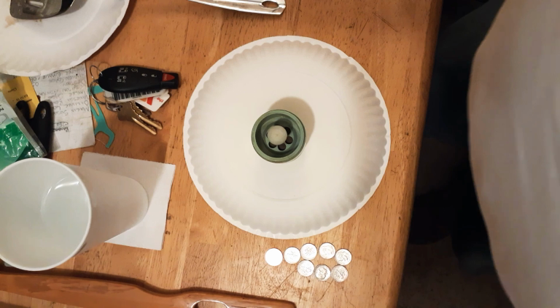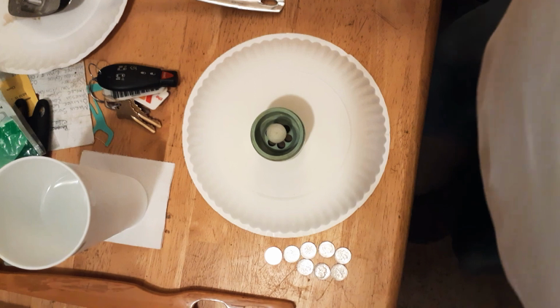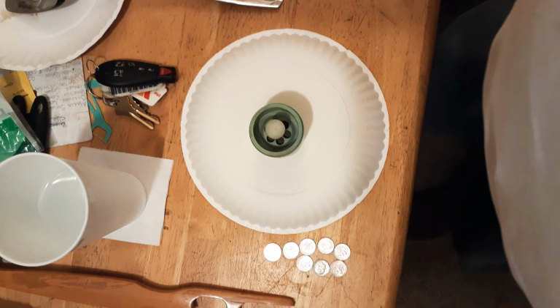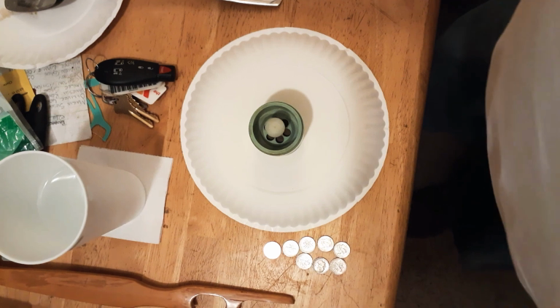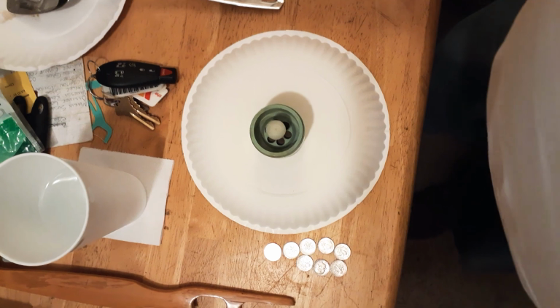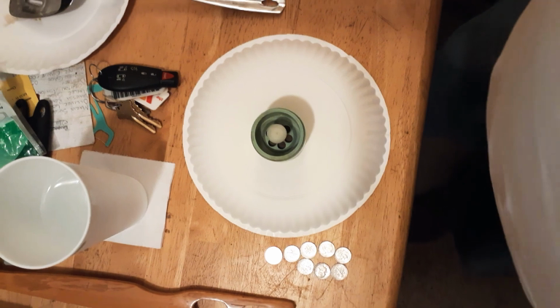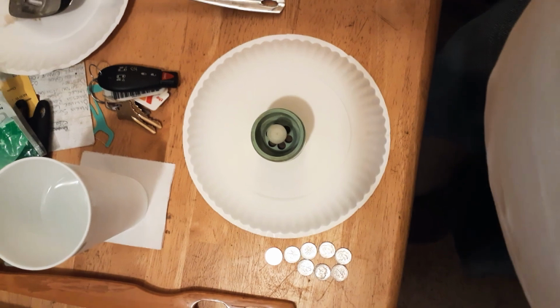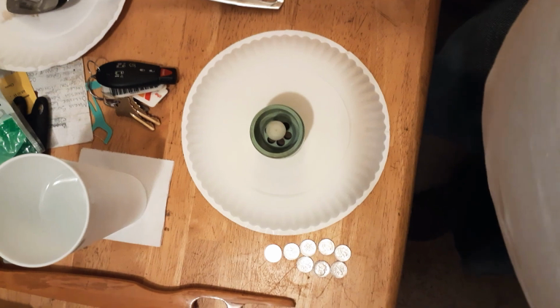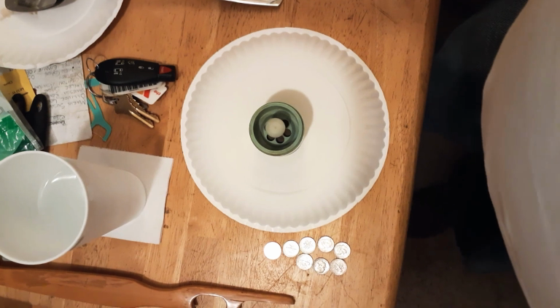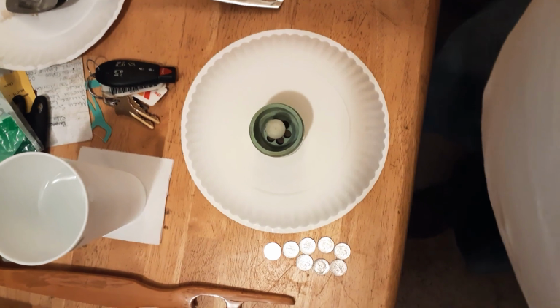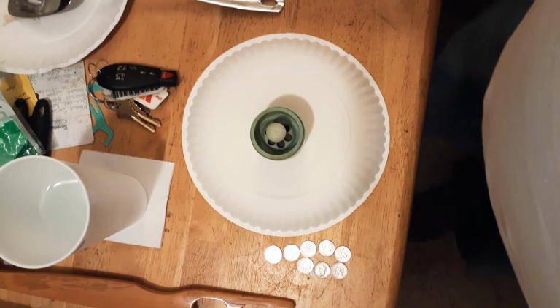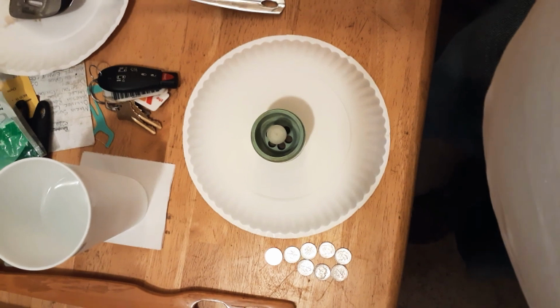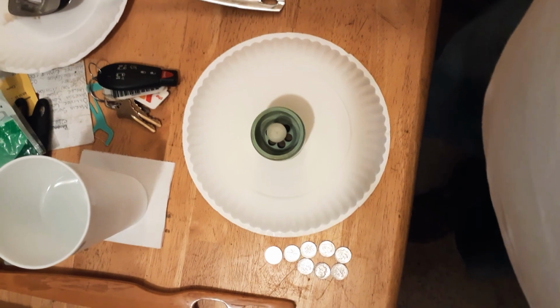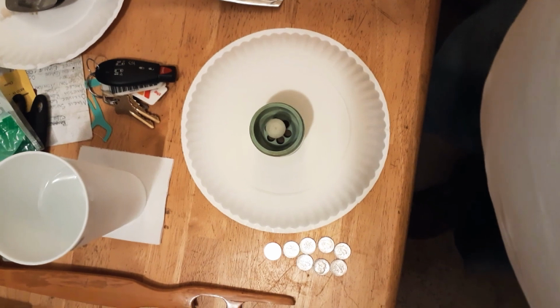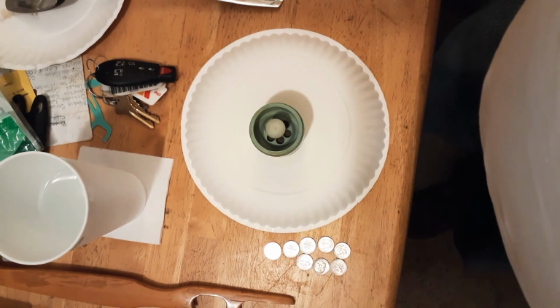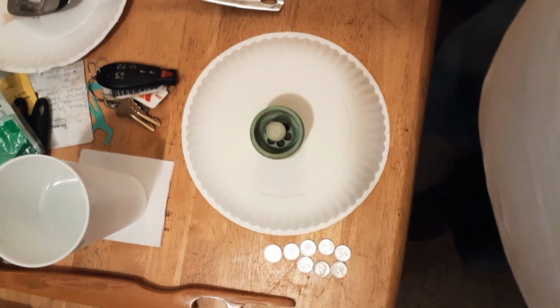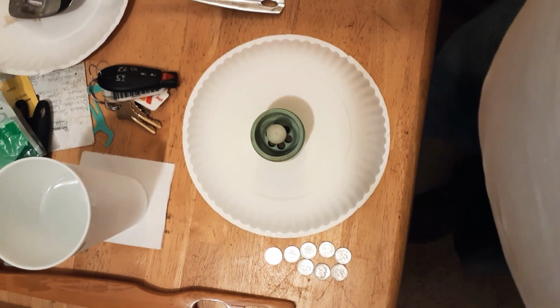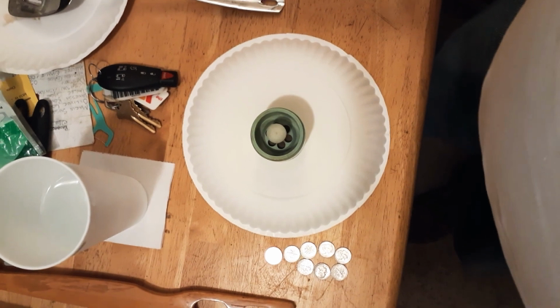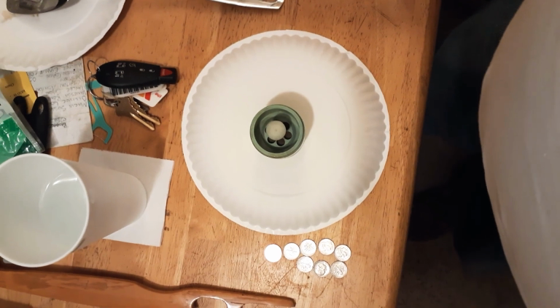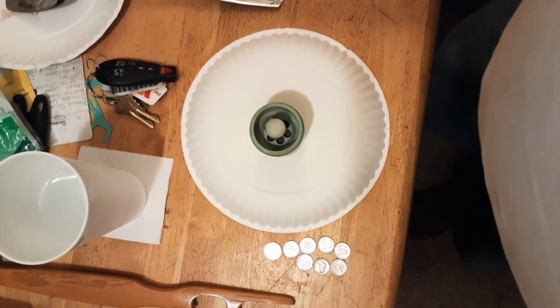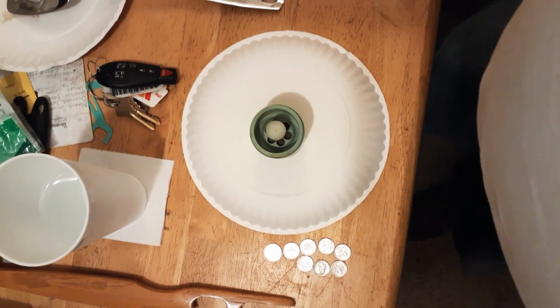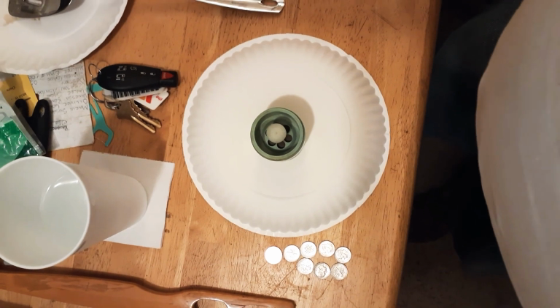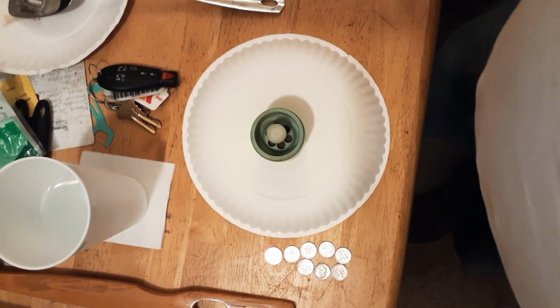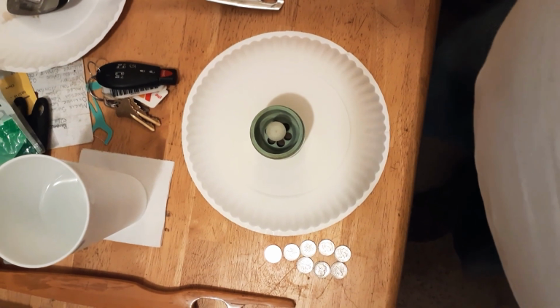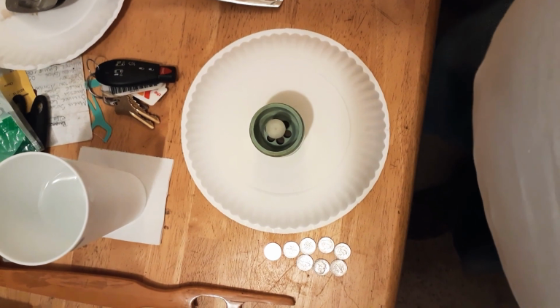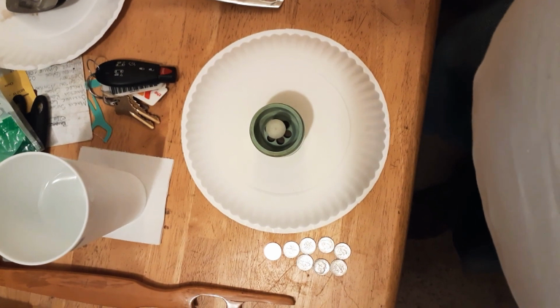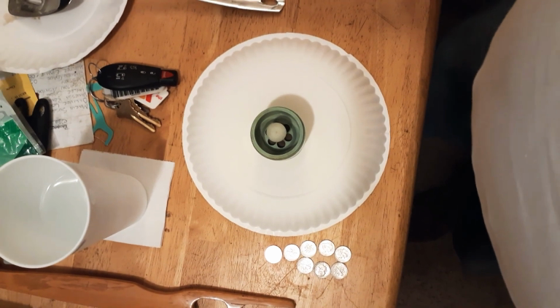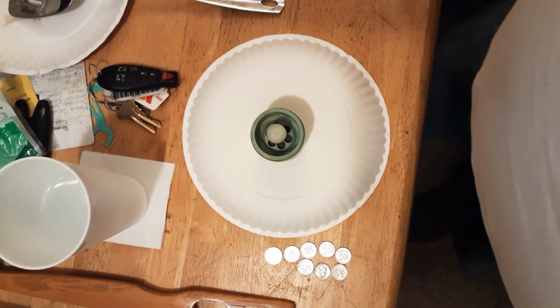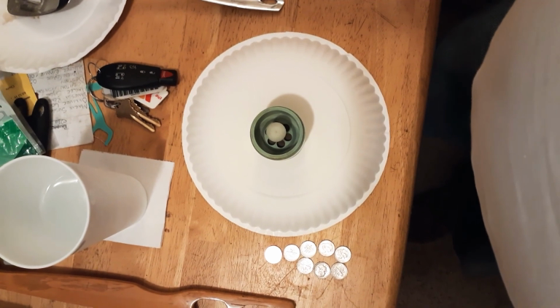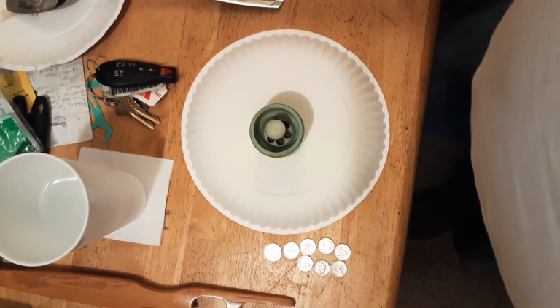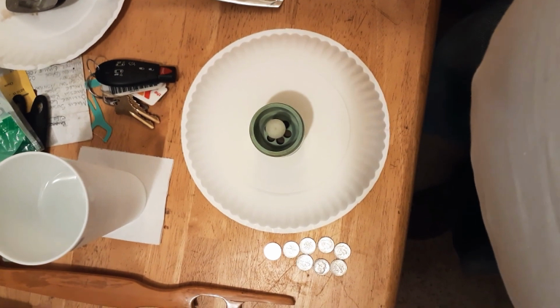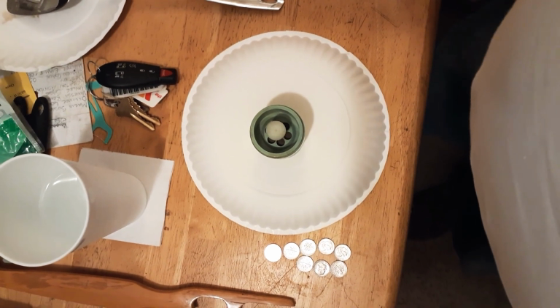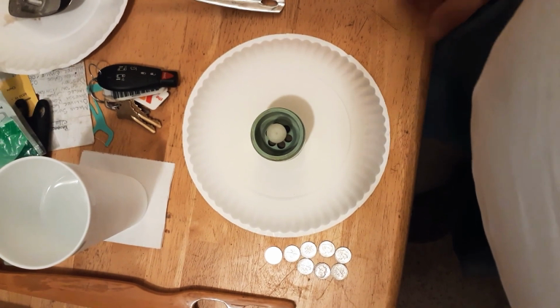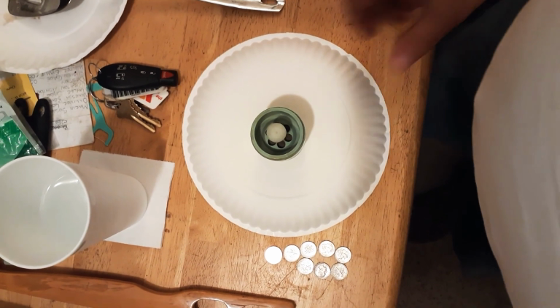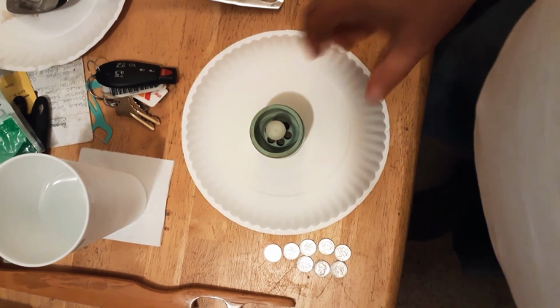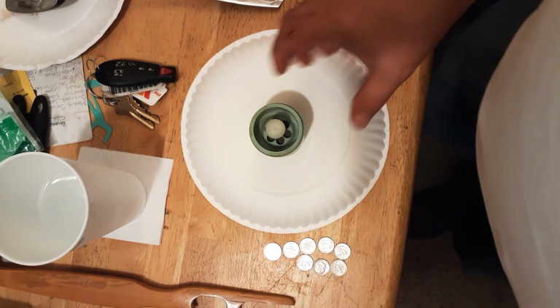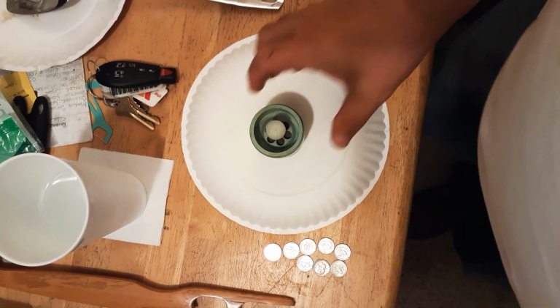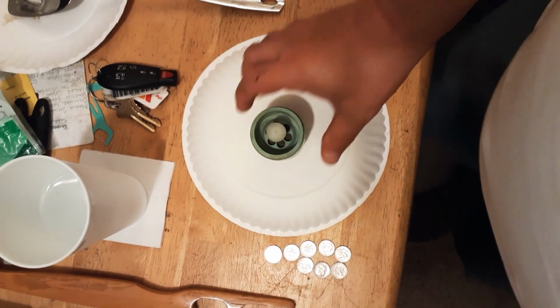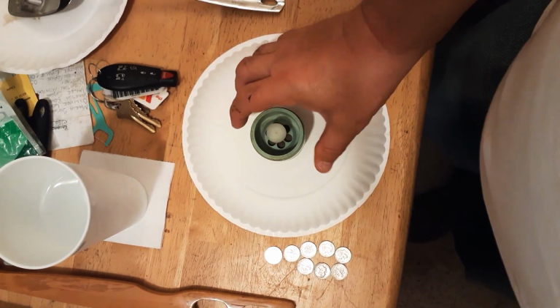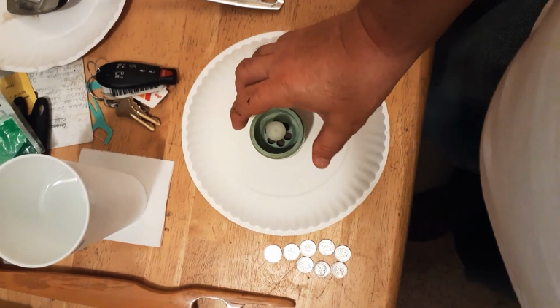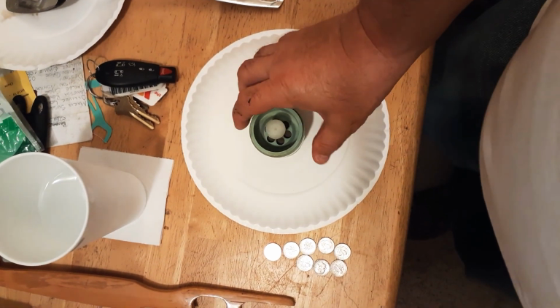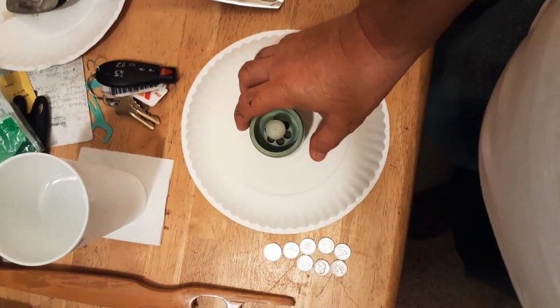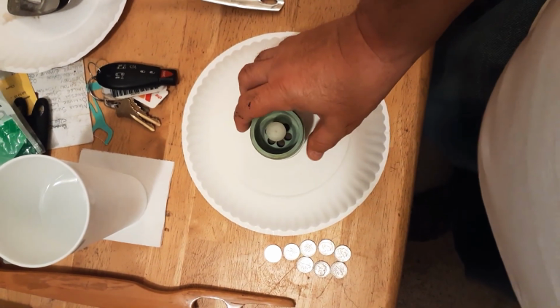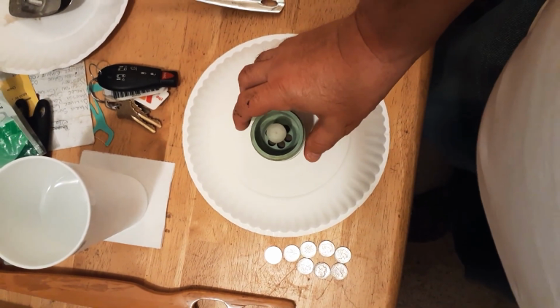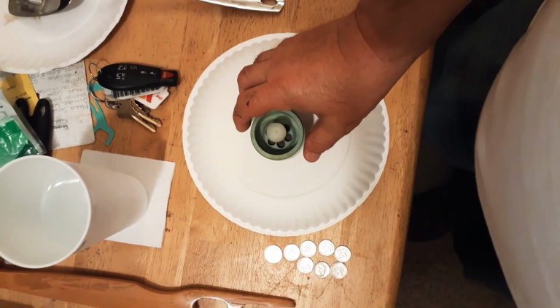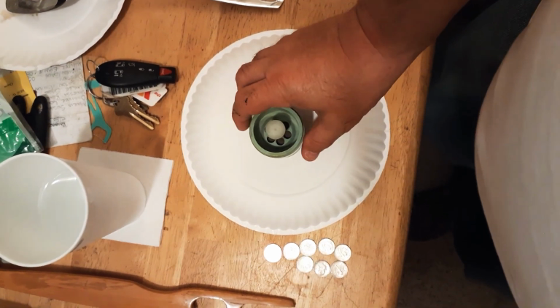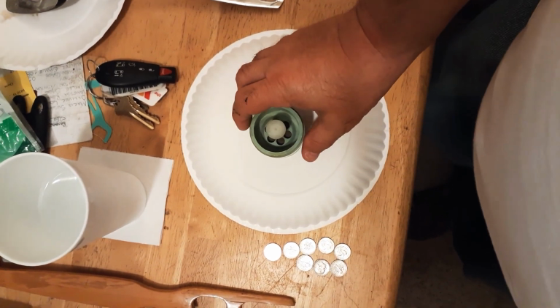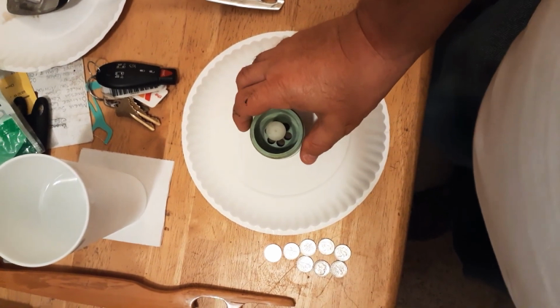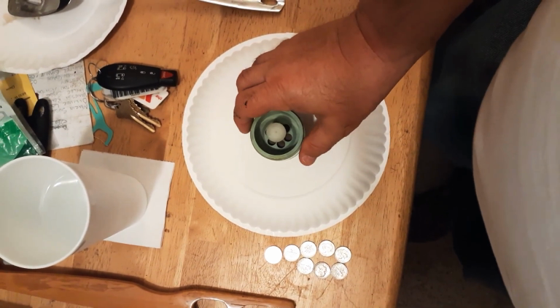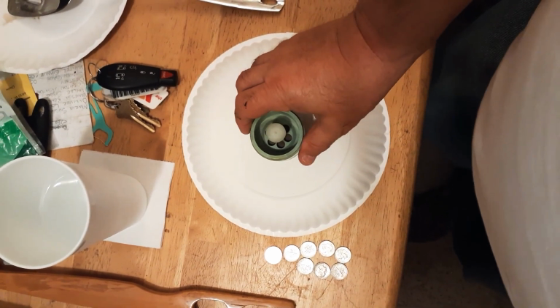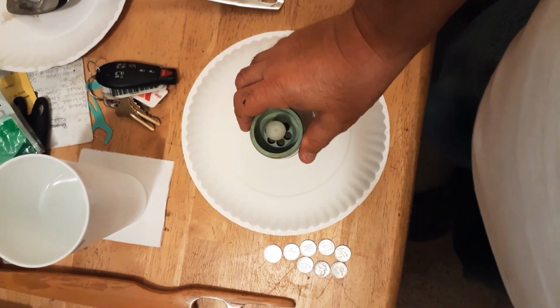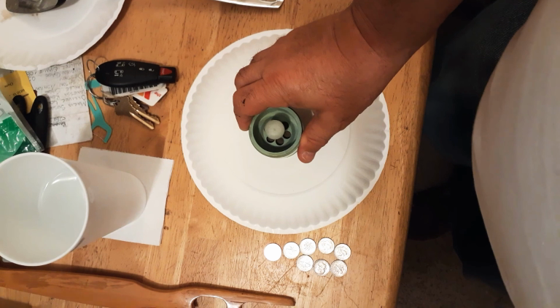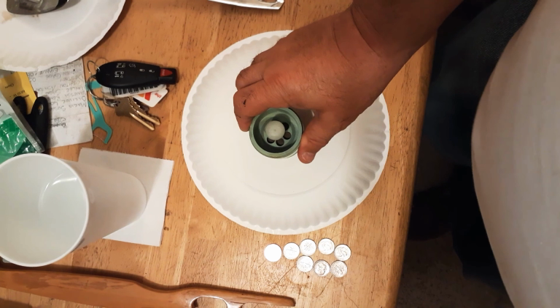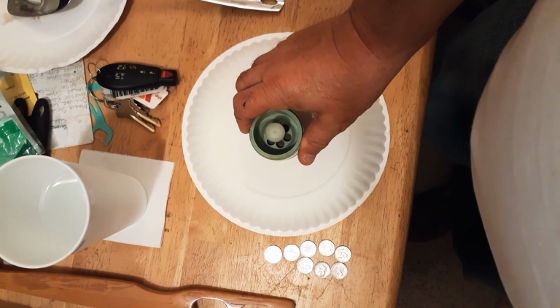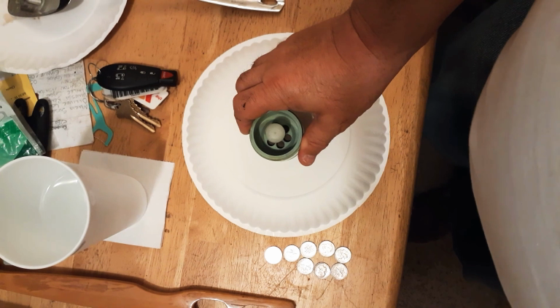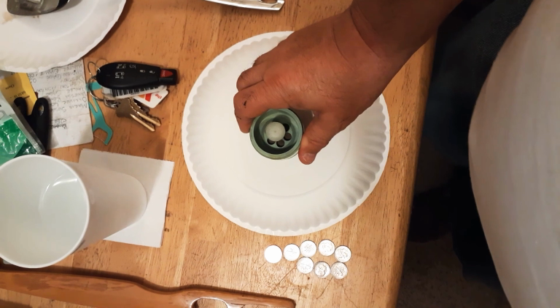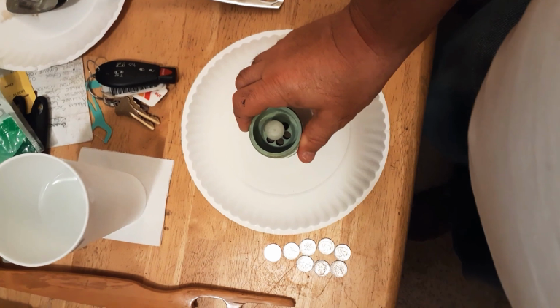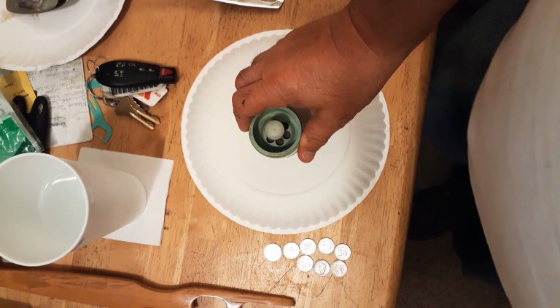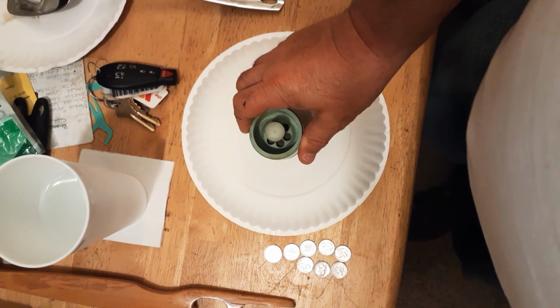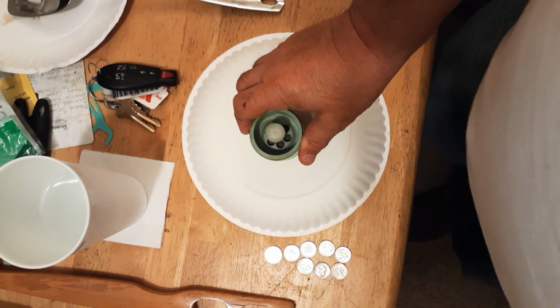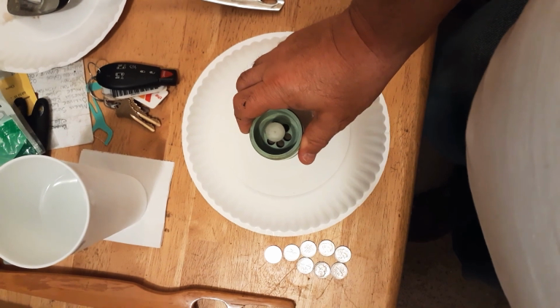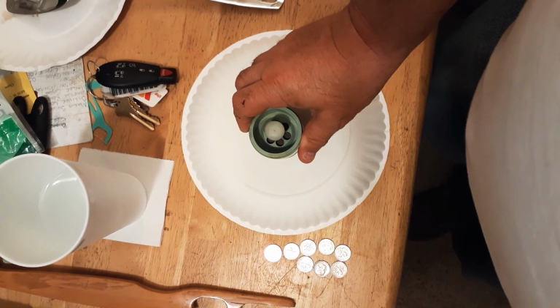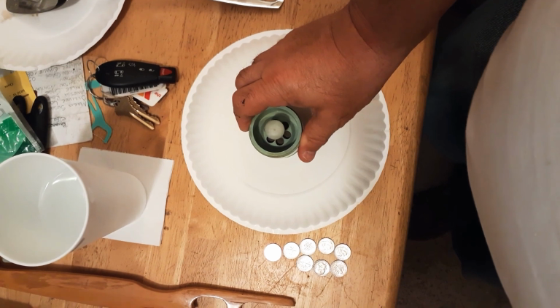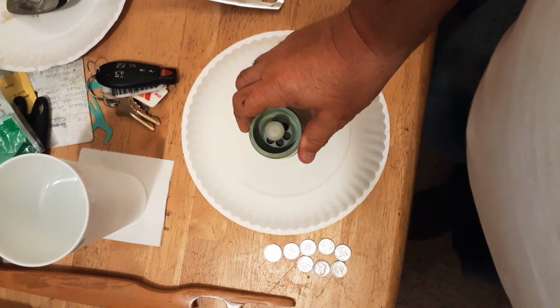Hi, this is Danny Jewell. This is for the spiral pump paddle wheel.